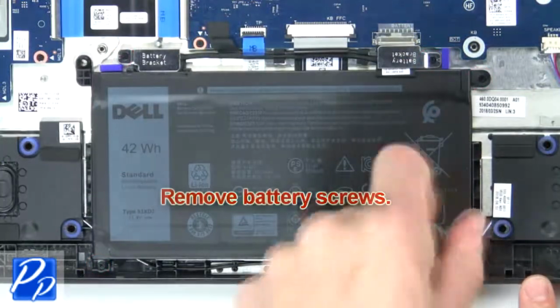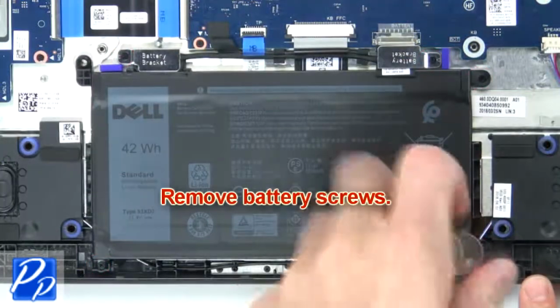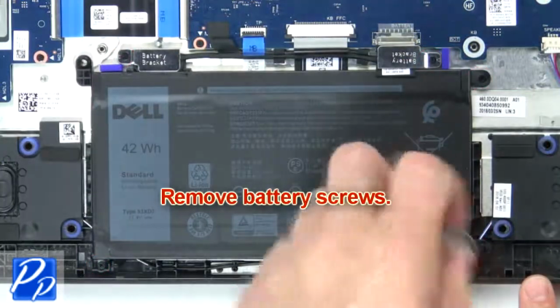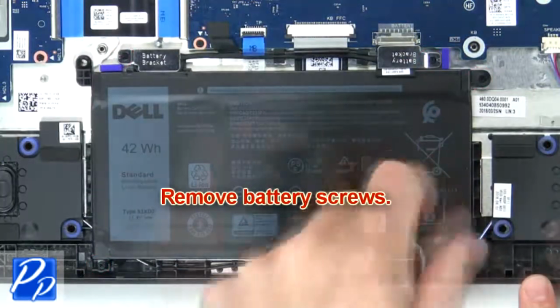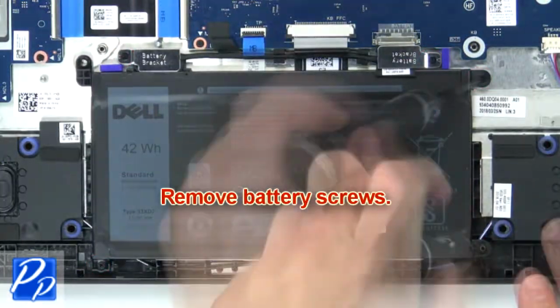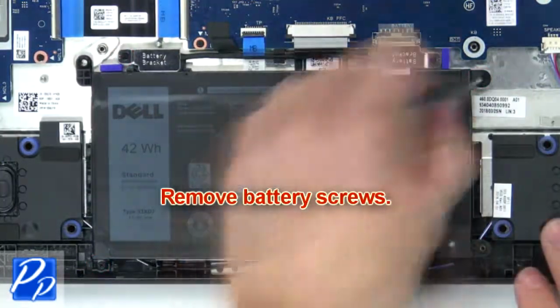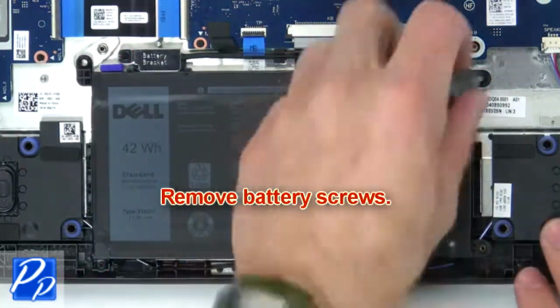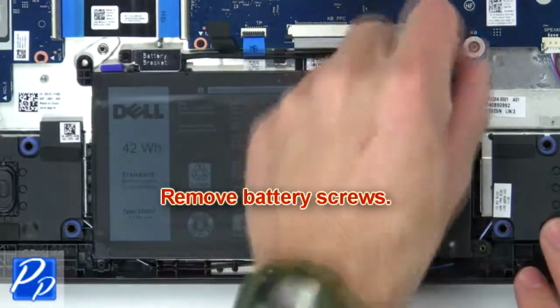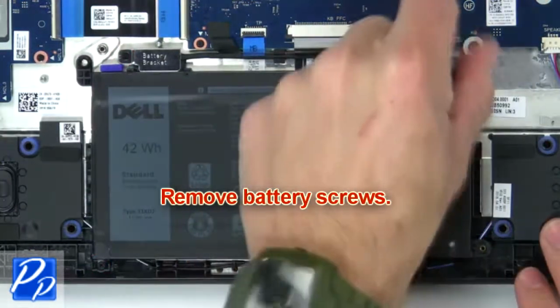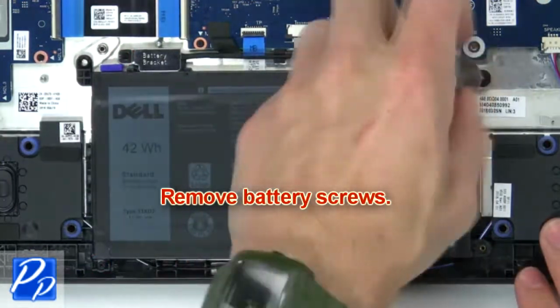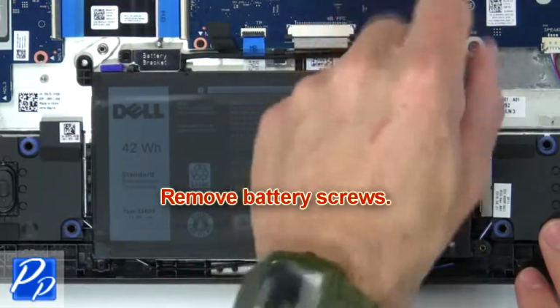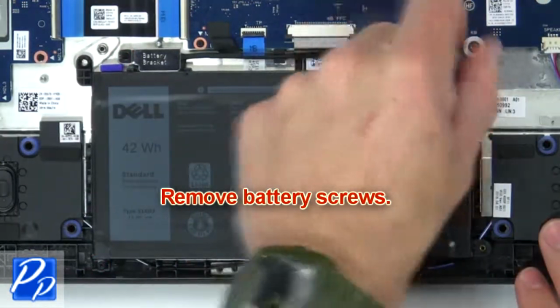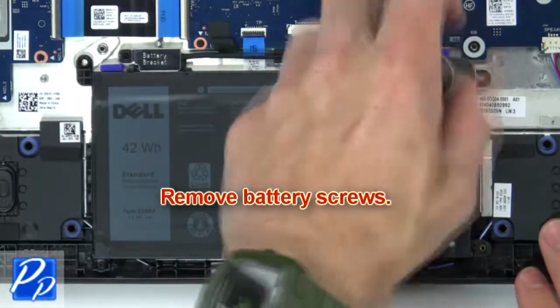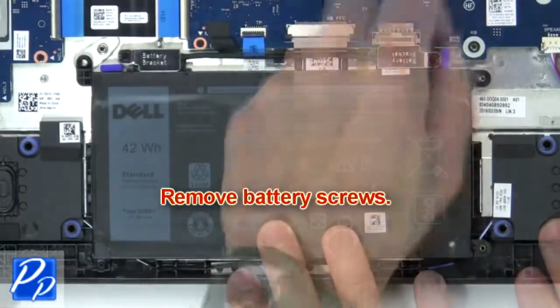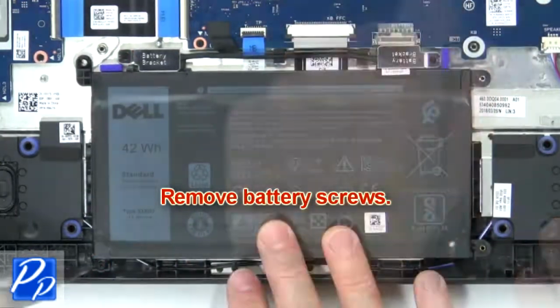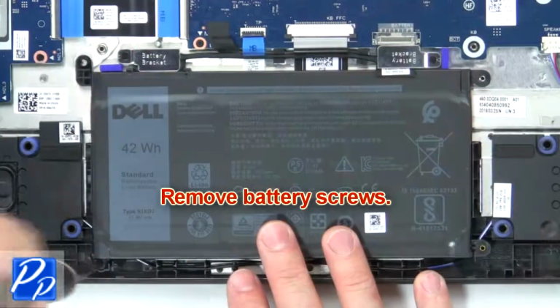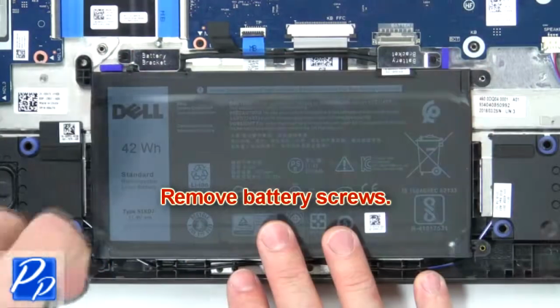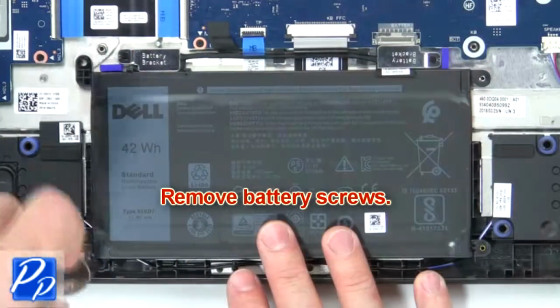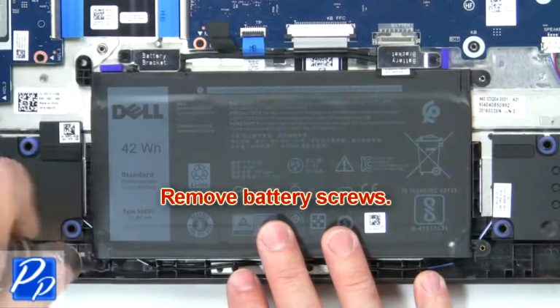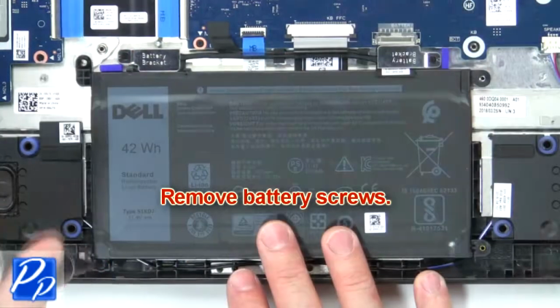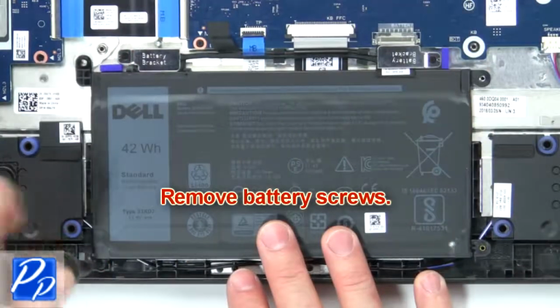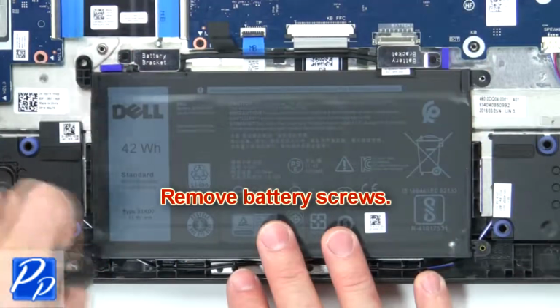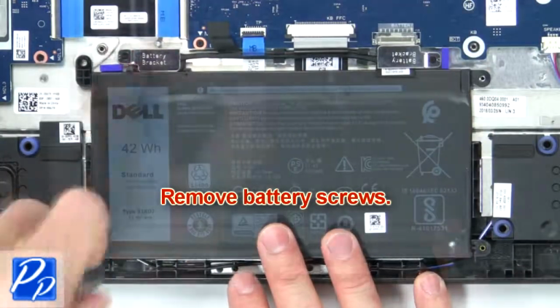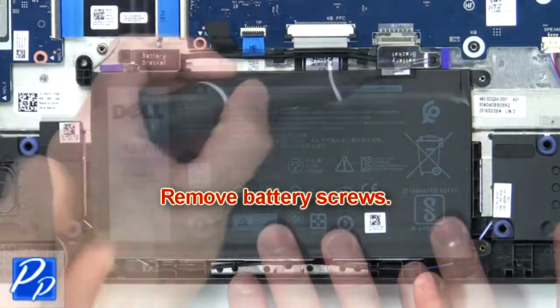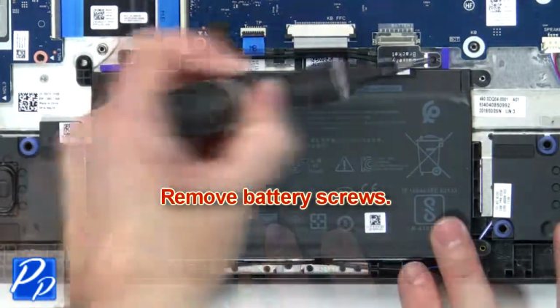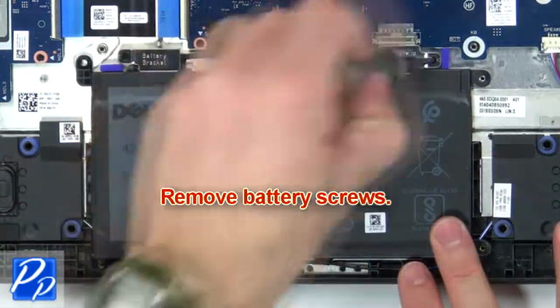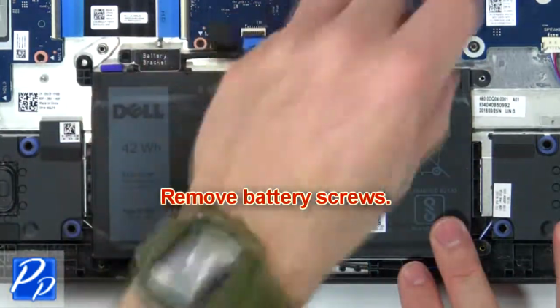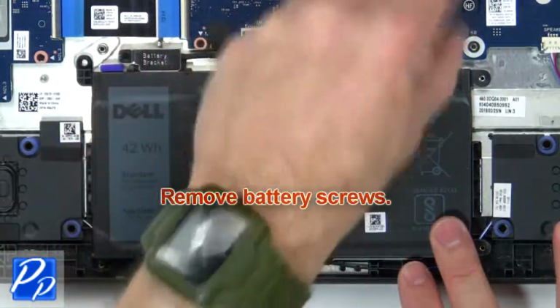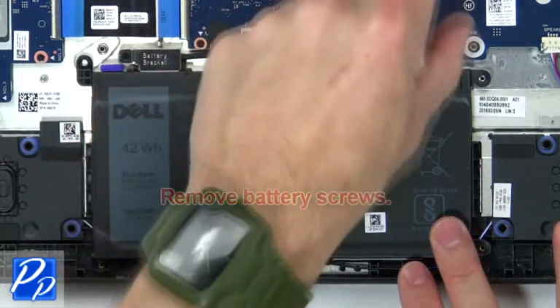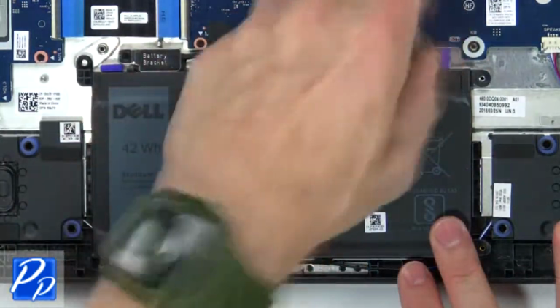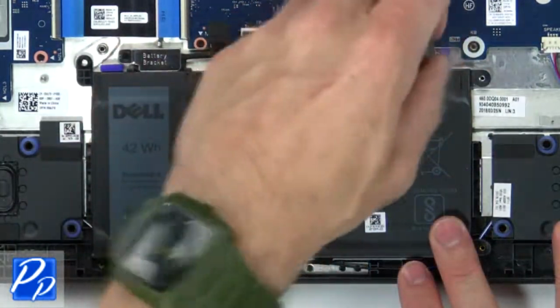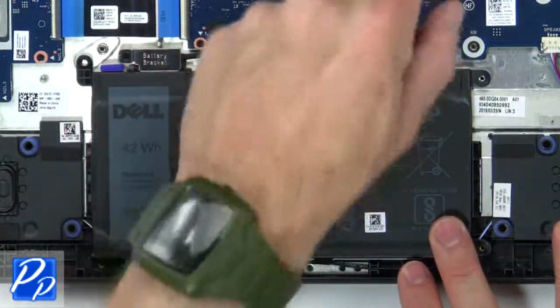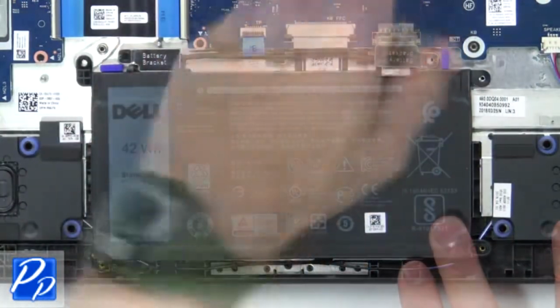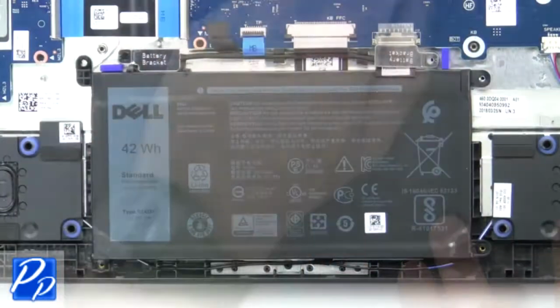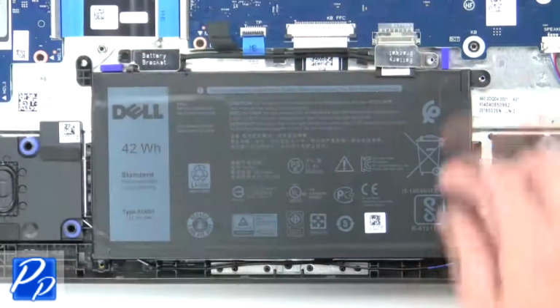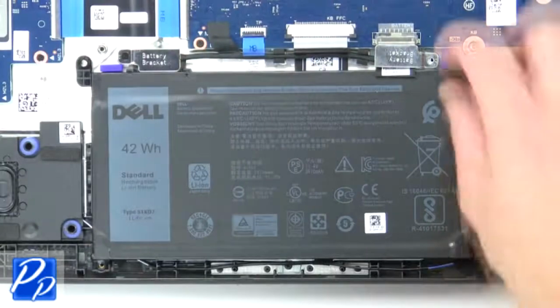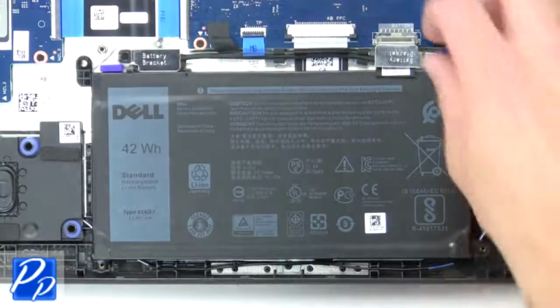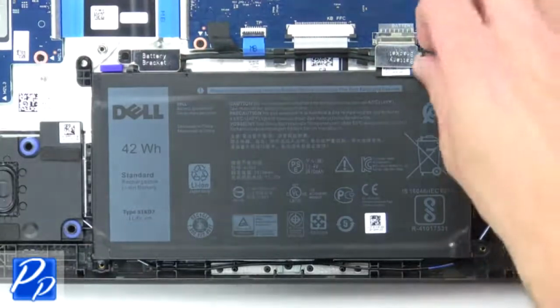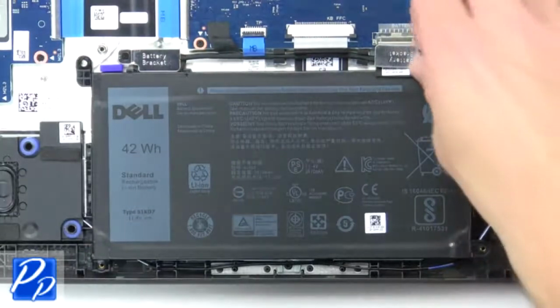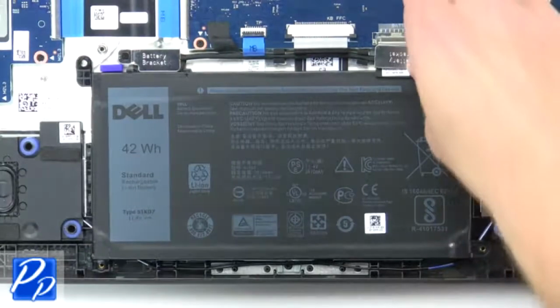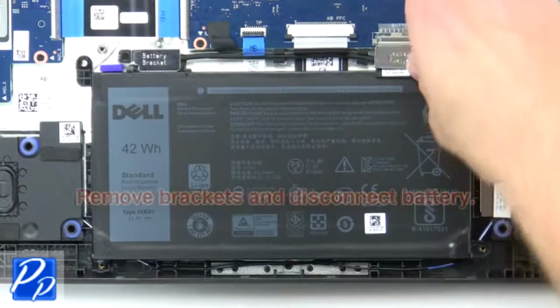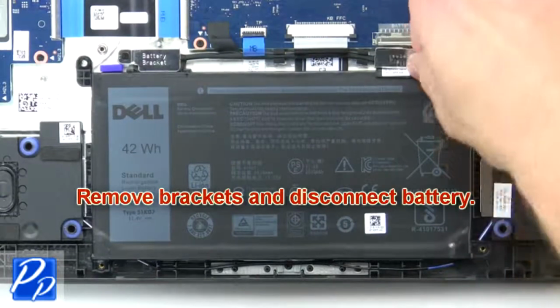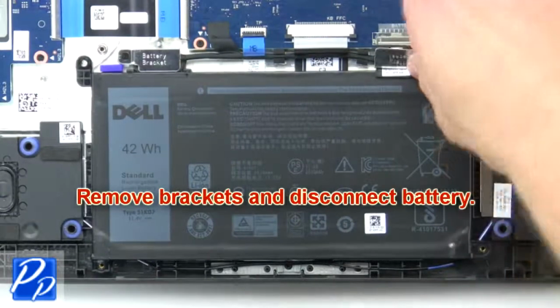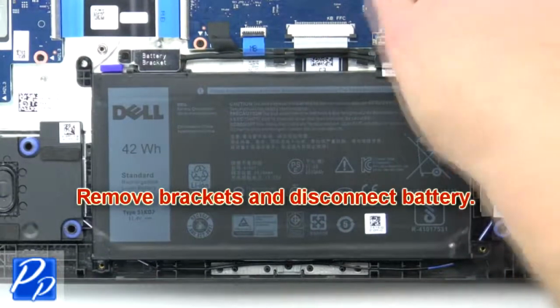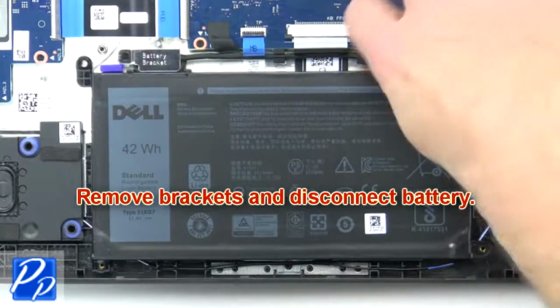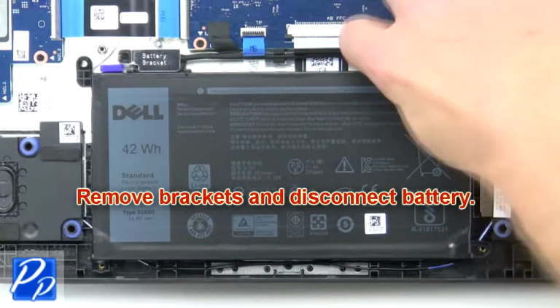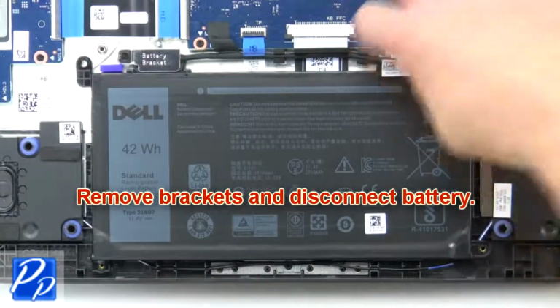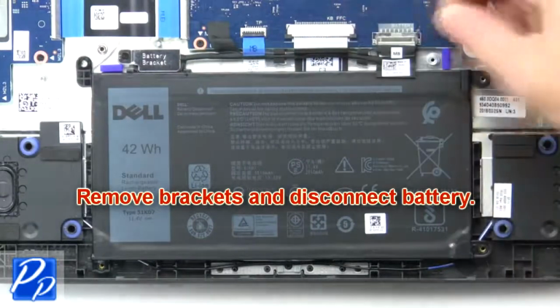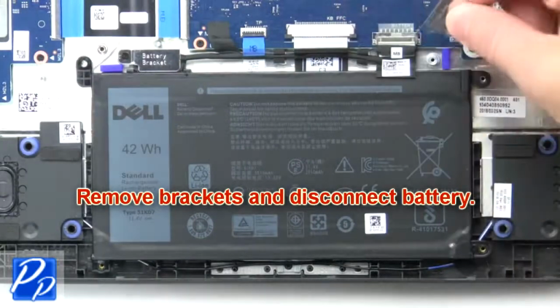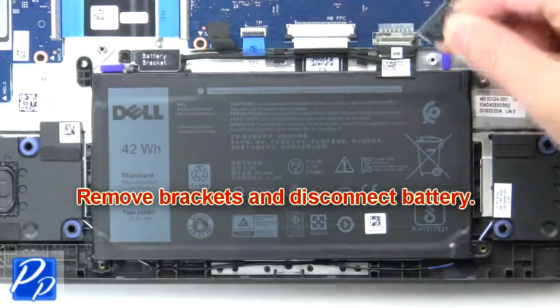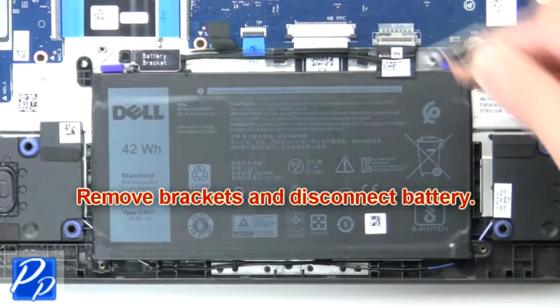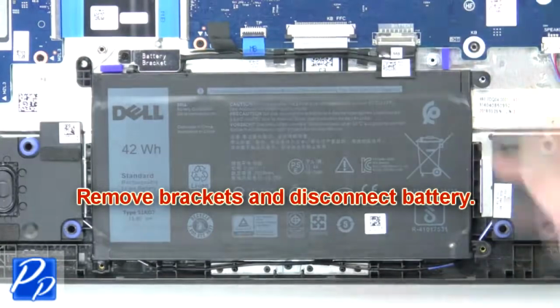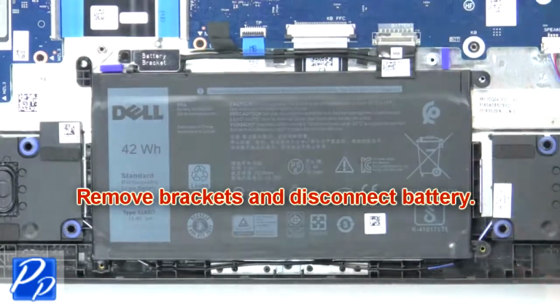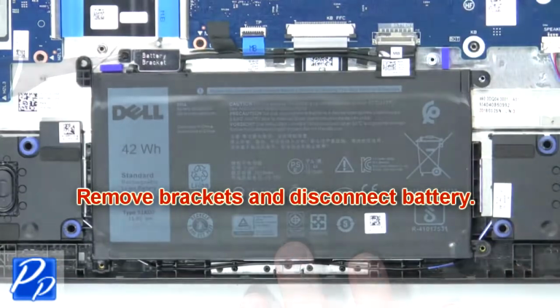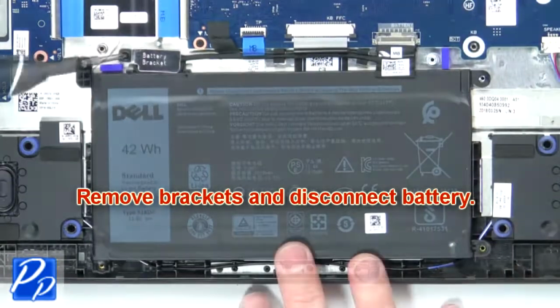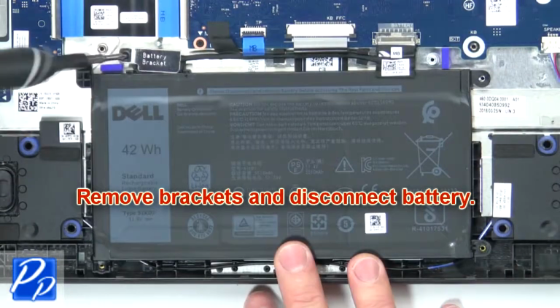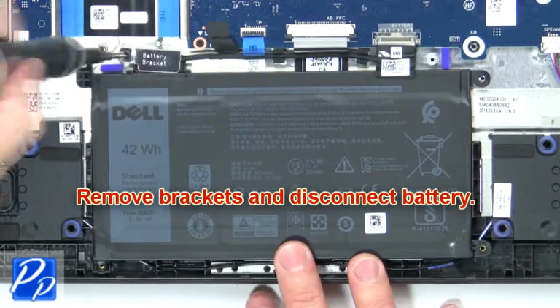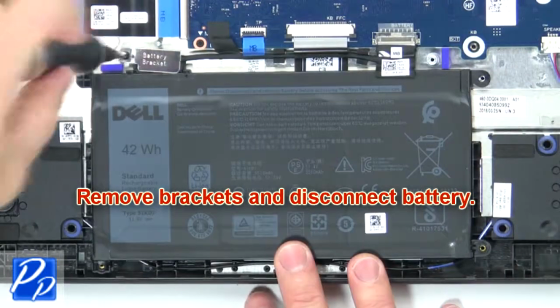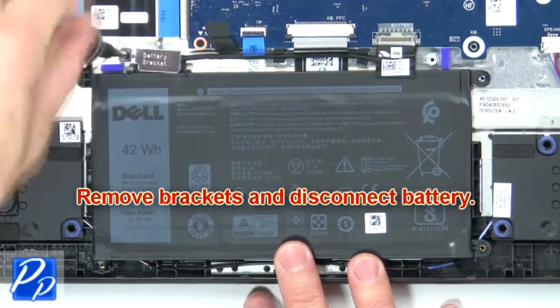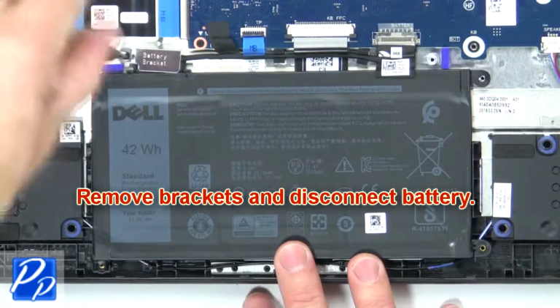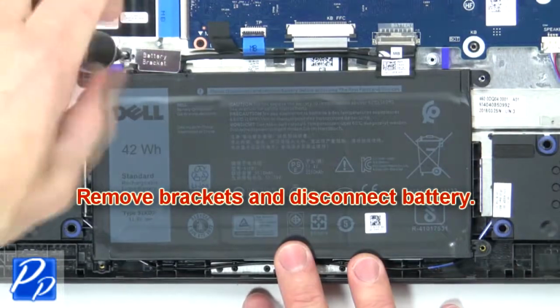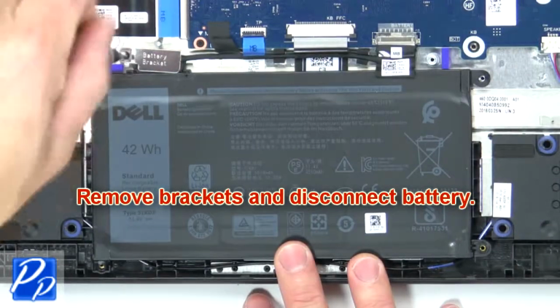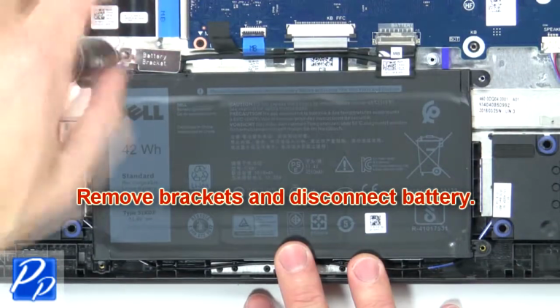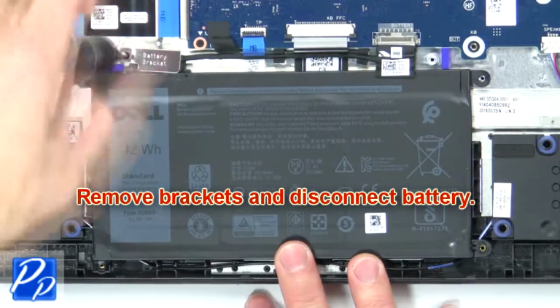Now remove the battery screws. Then remove the brackets and disconnect the battery.